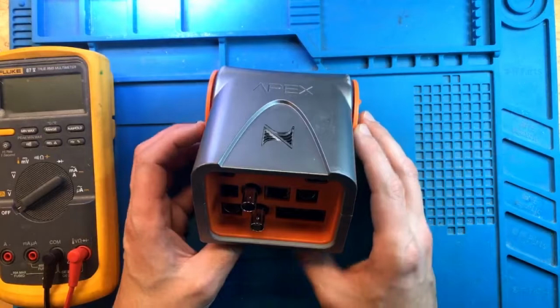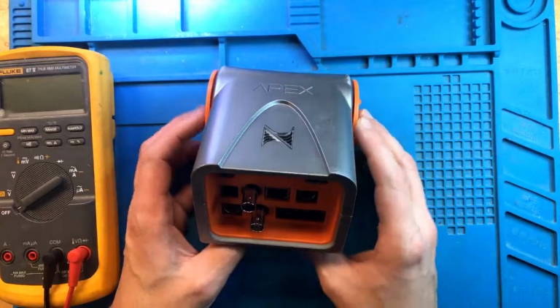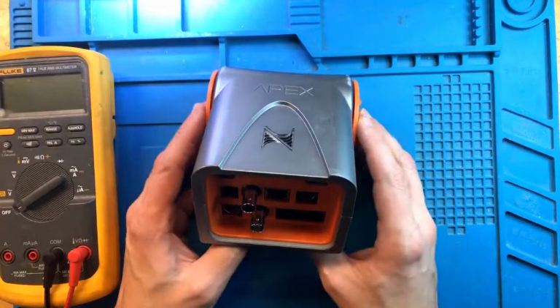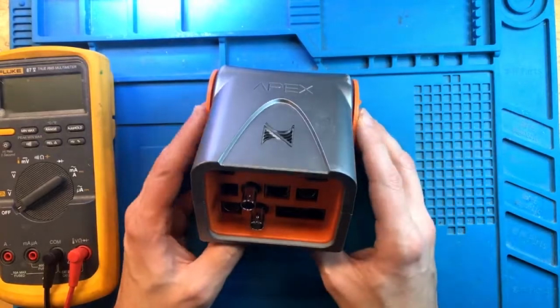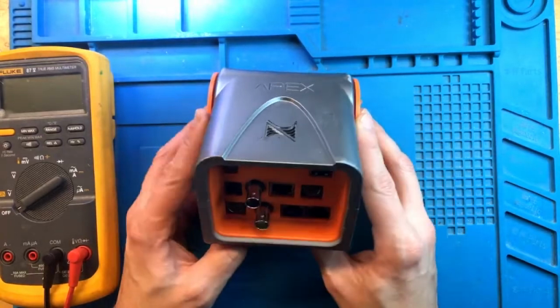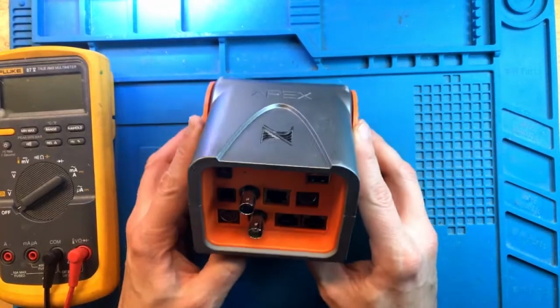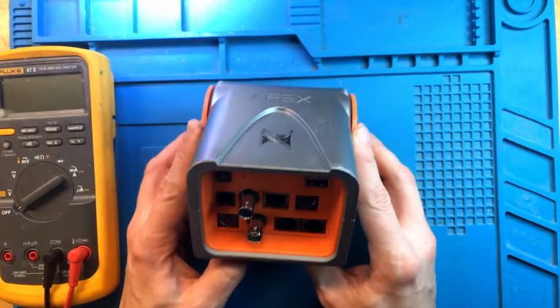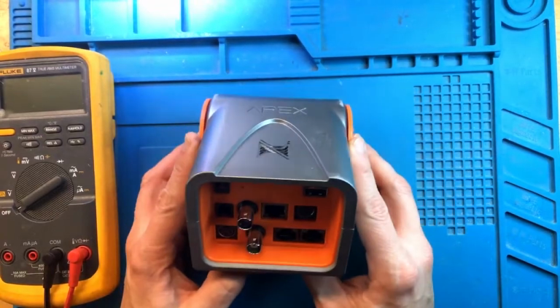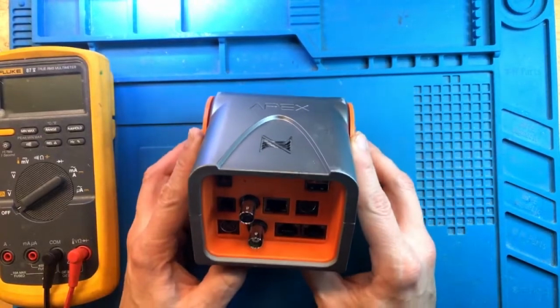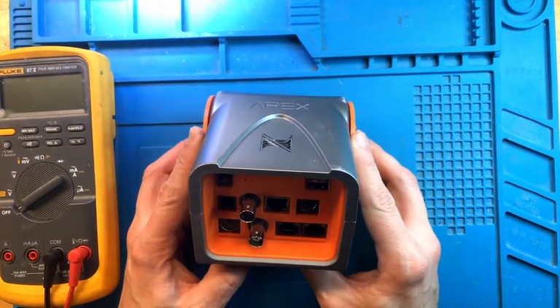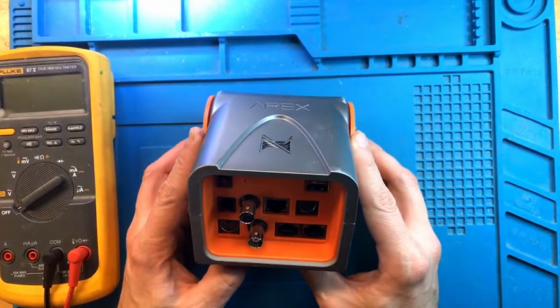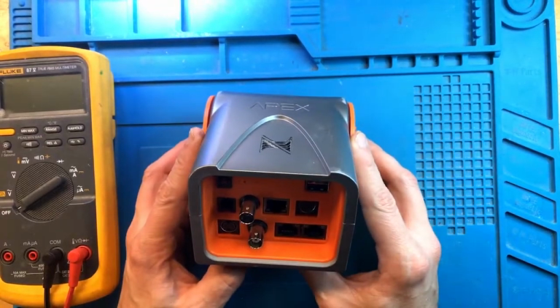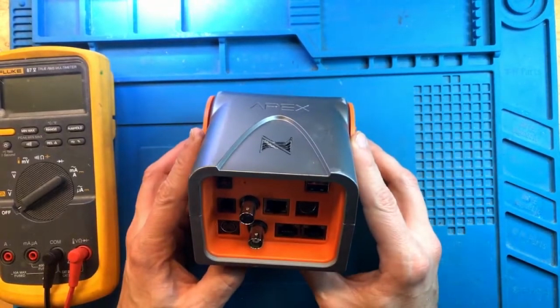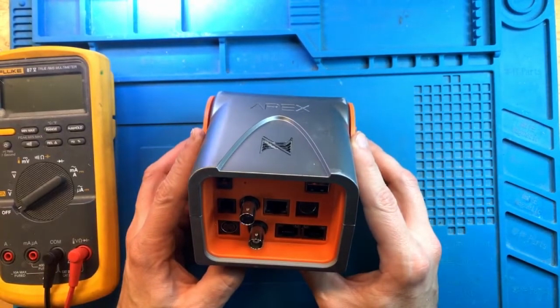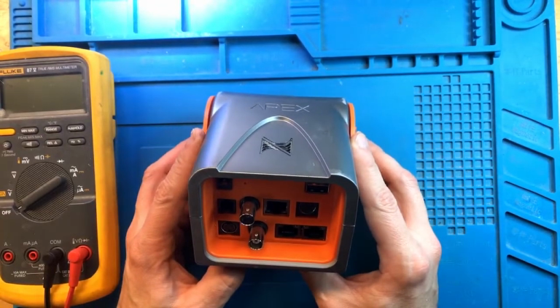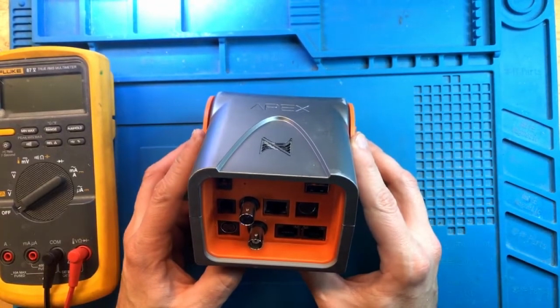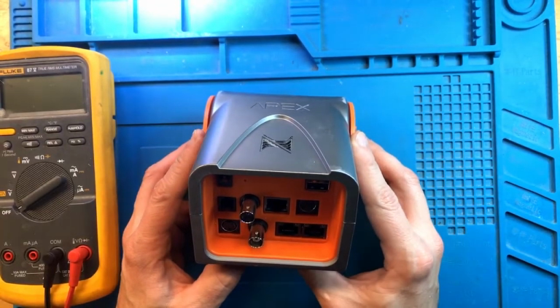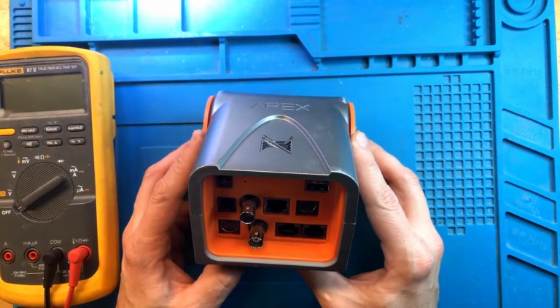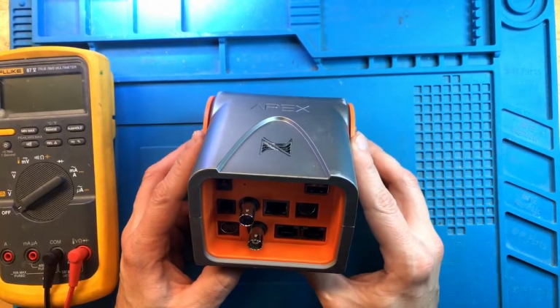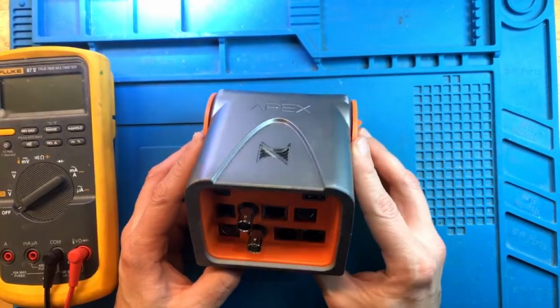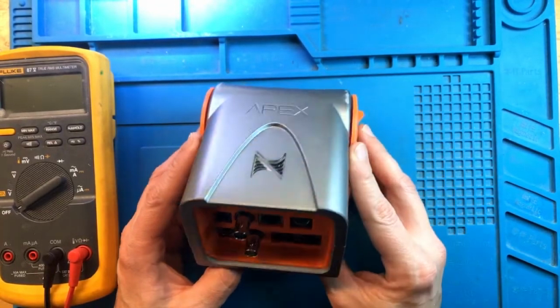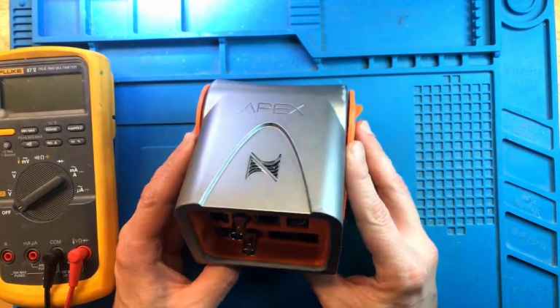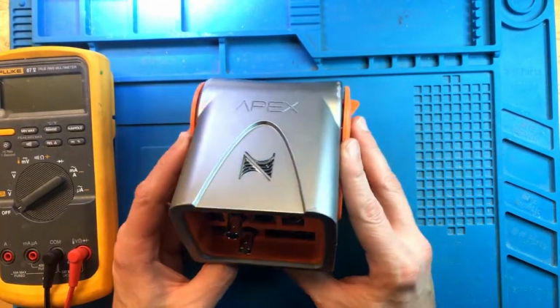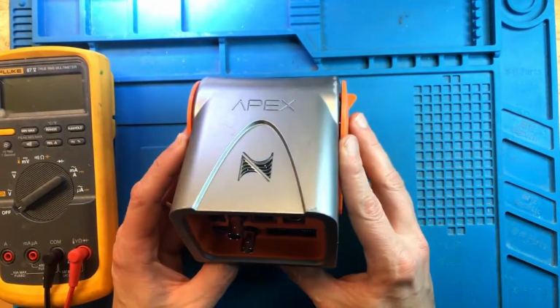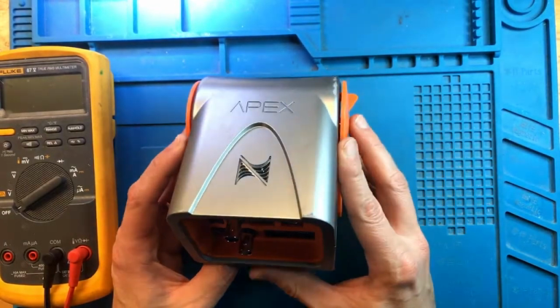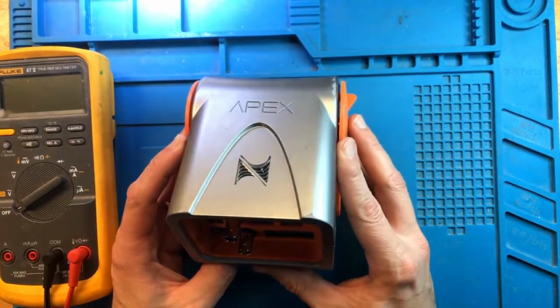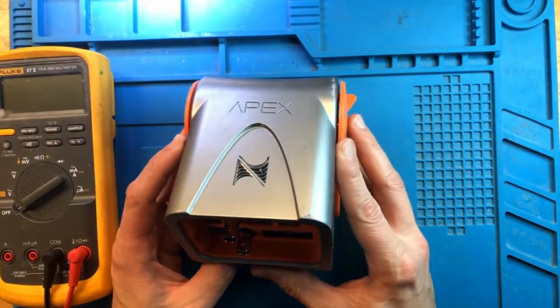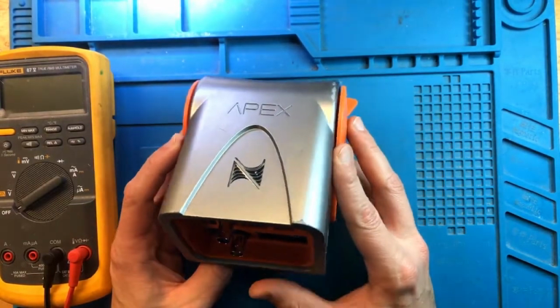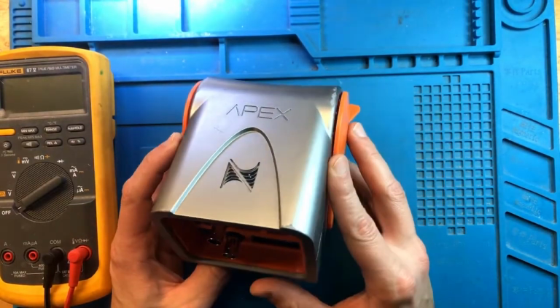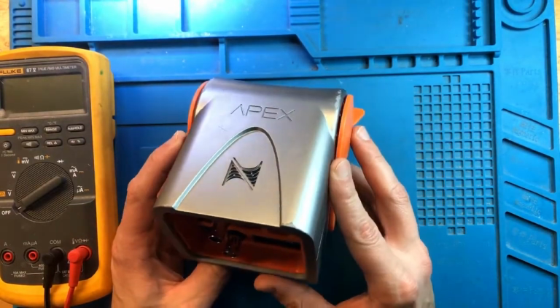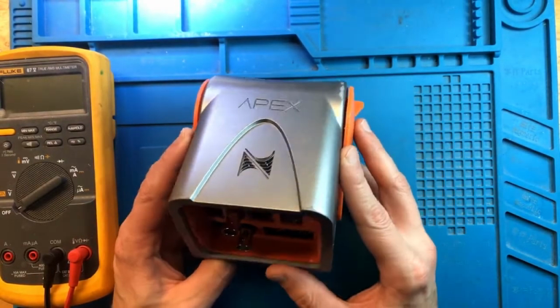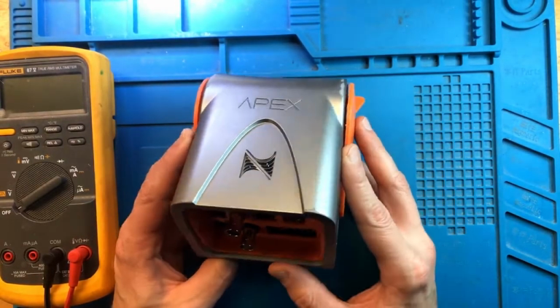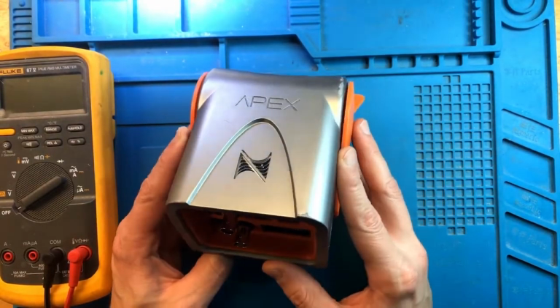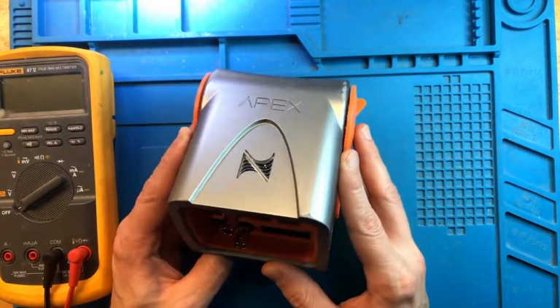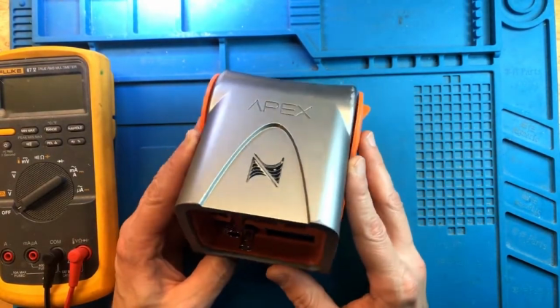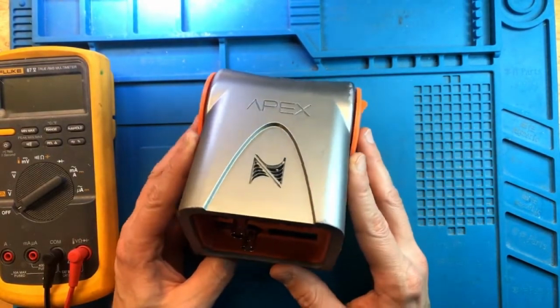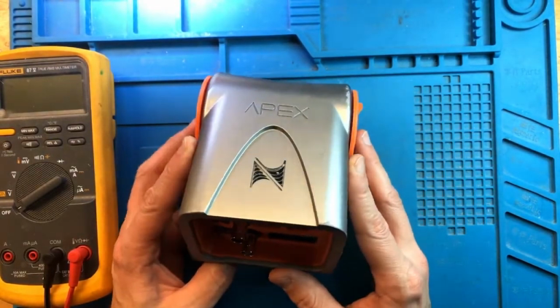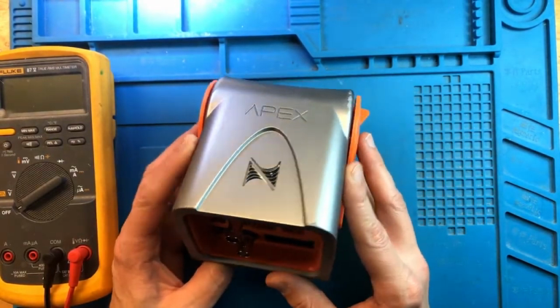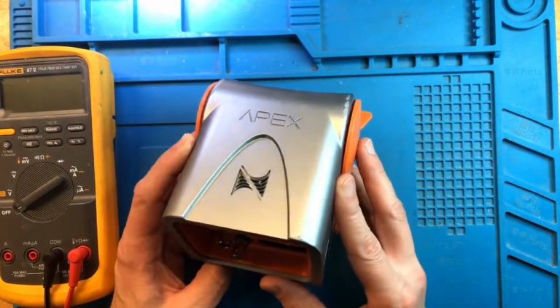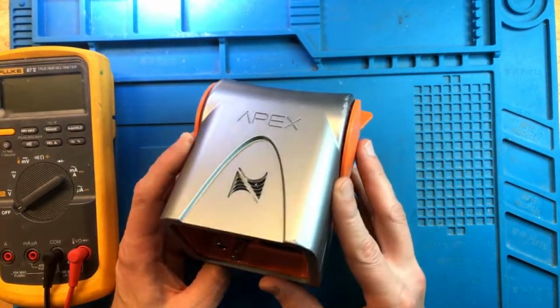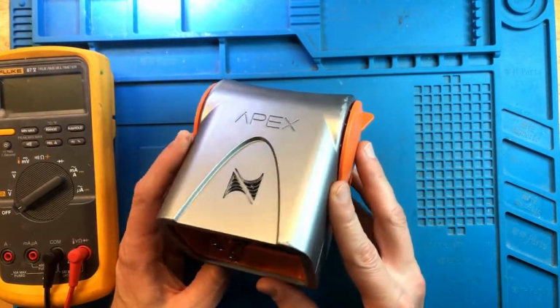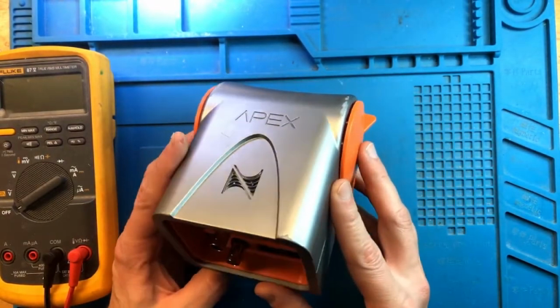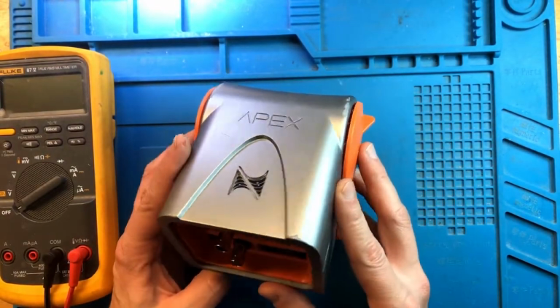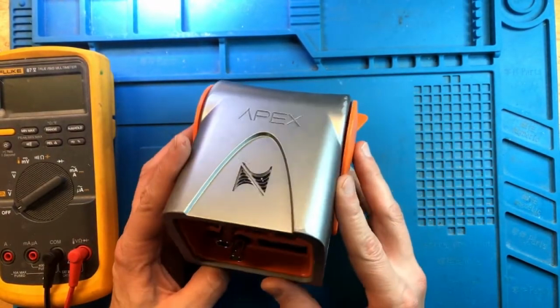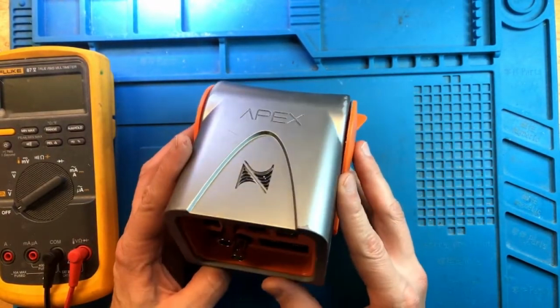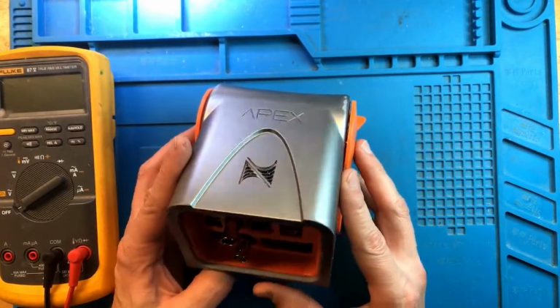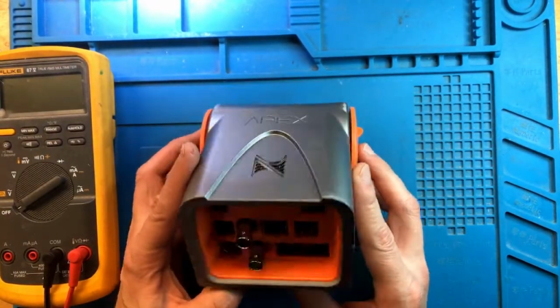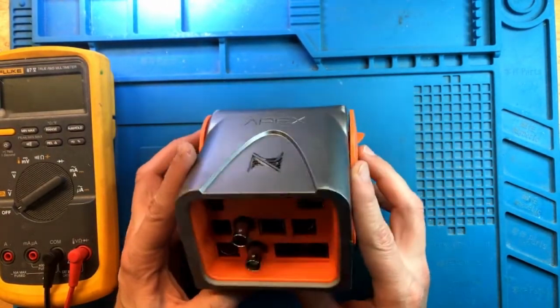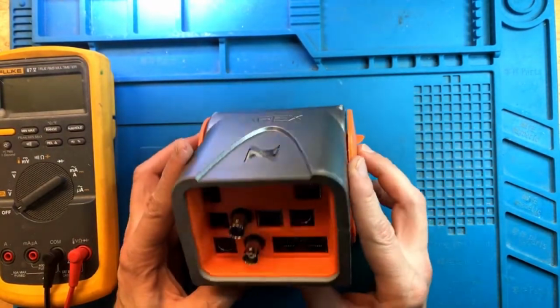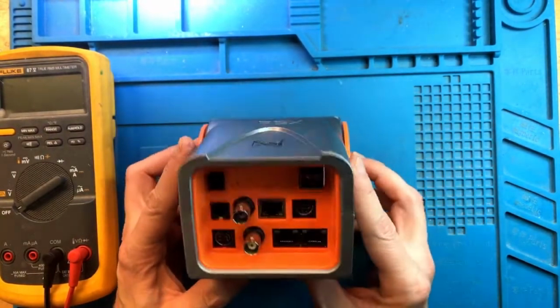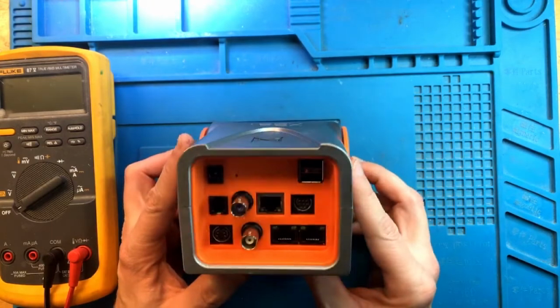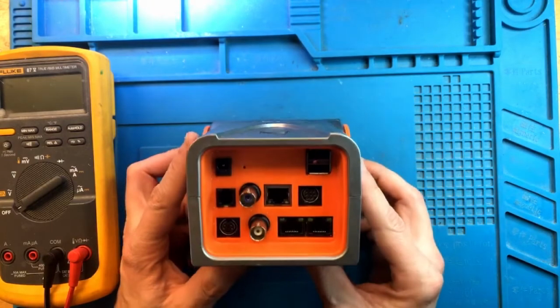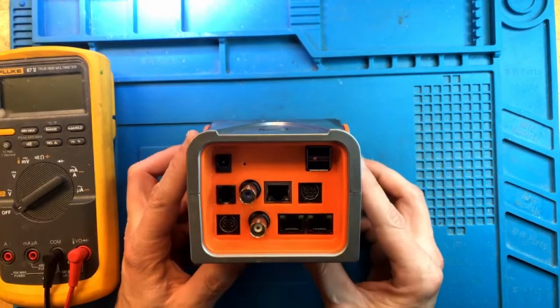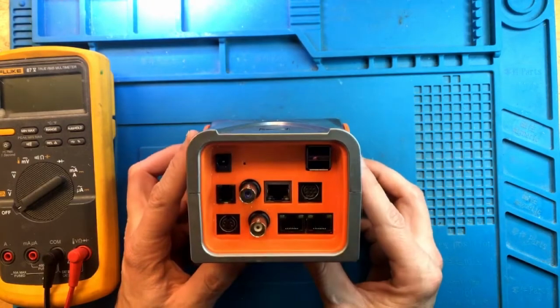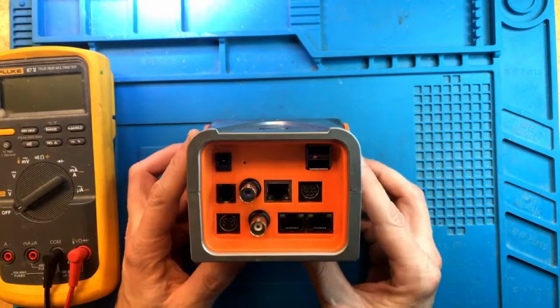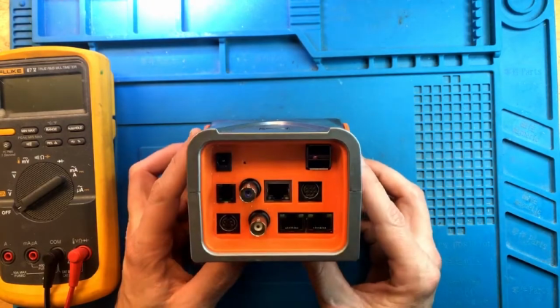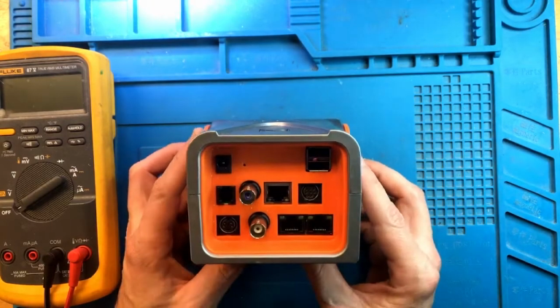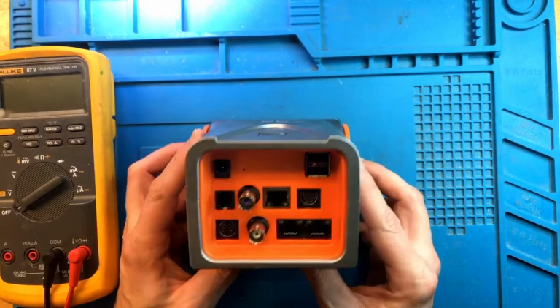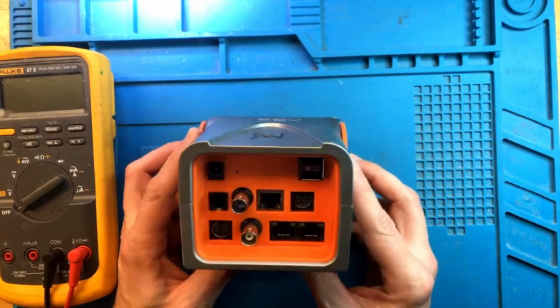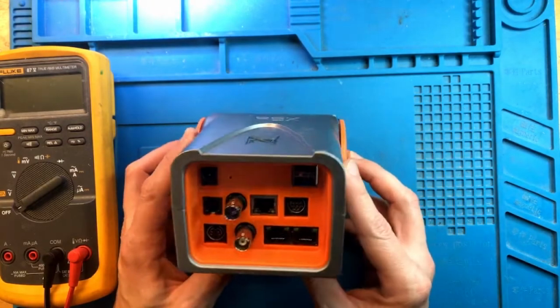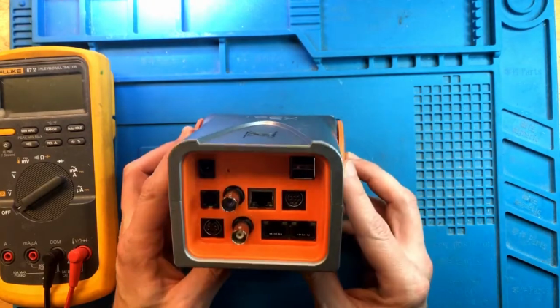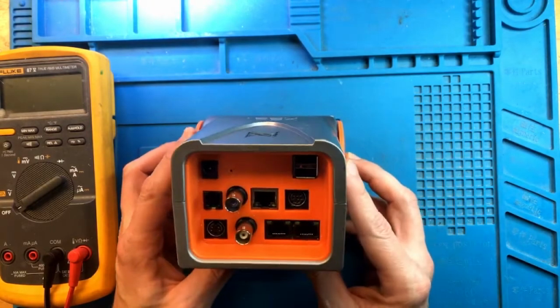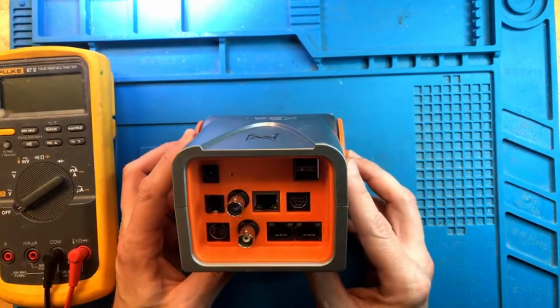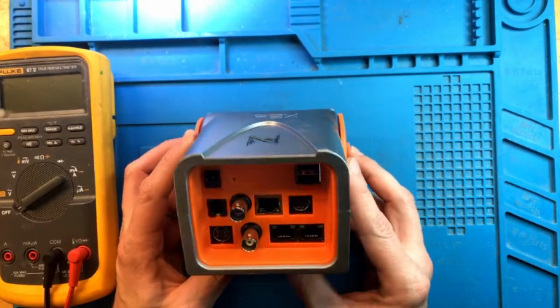Hey everyone, this is FixReeve, and today we have an APEX 2016 head unit in for repair.